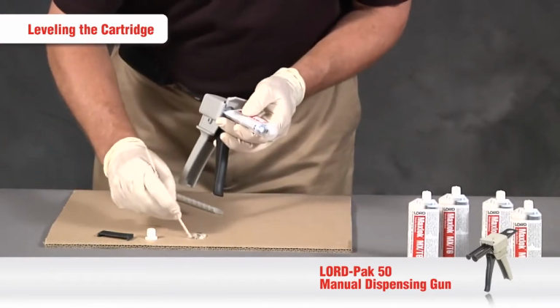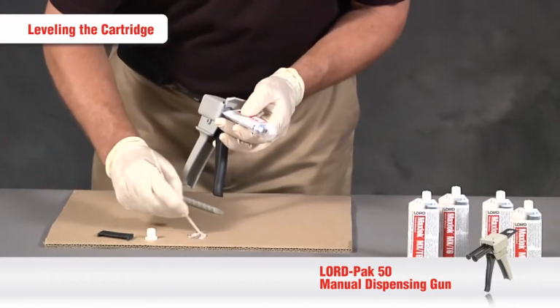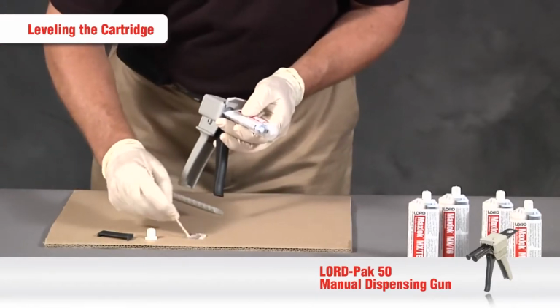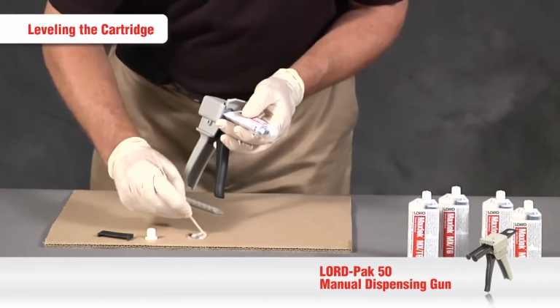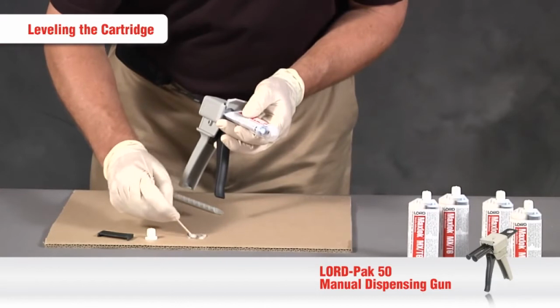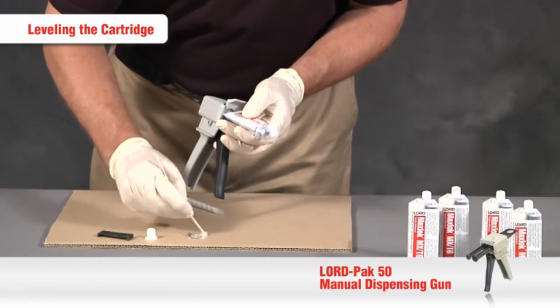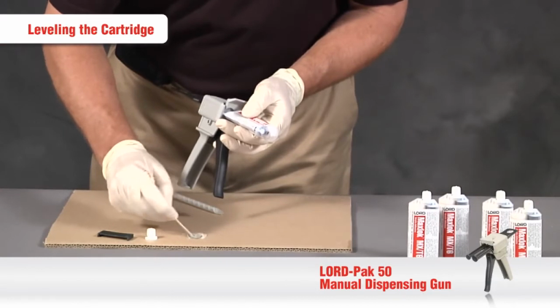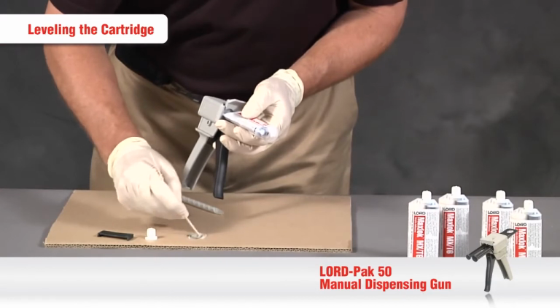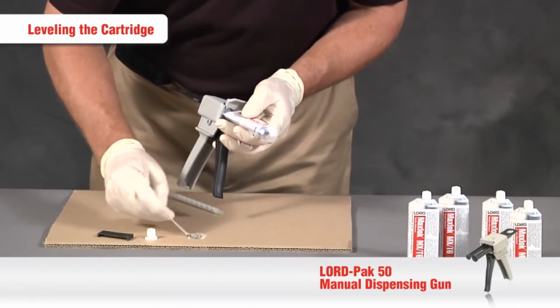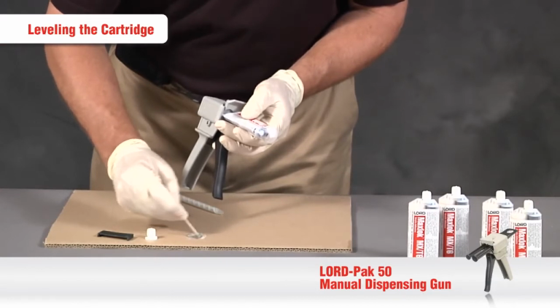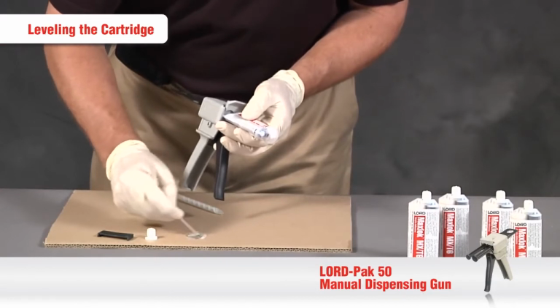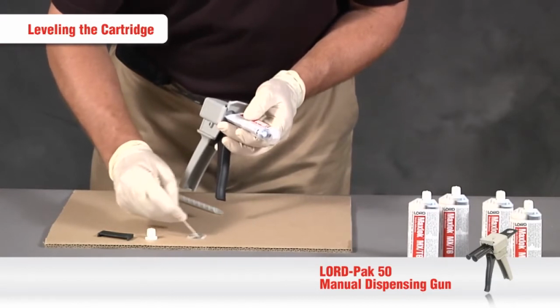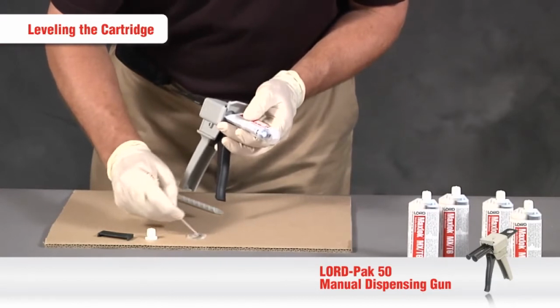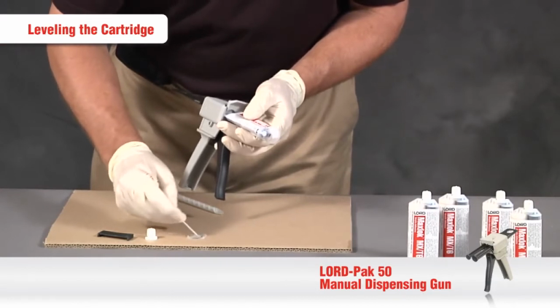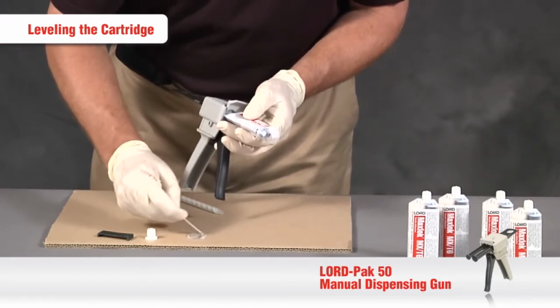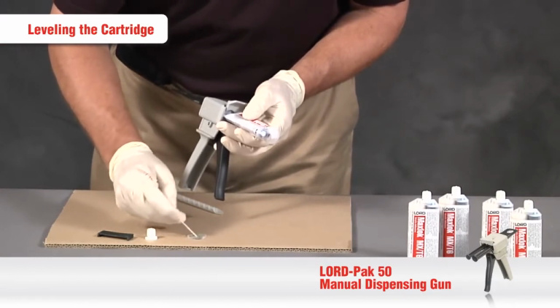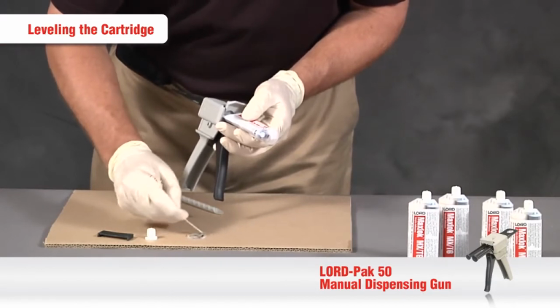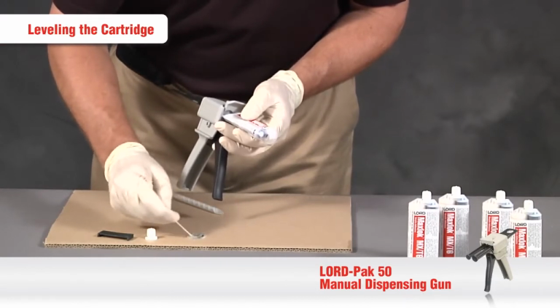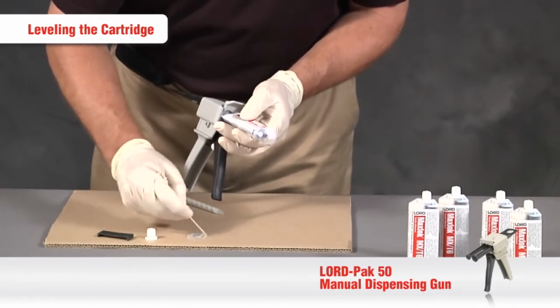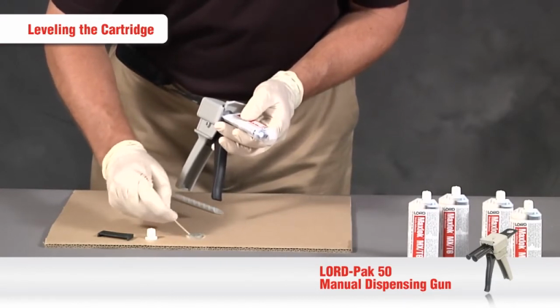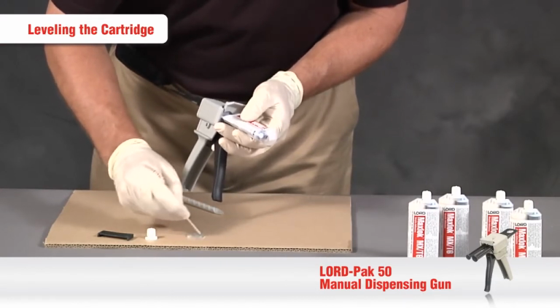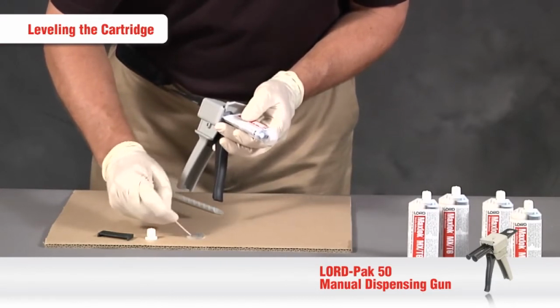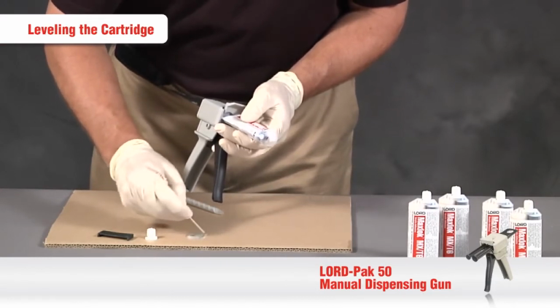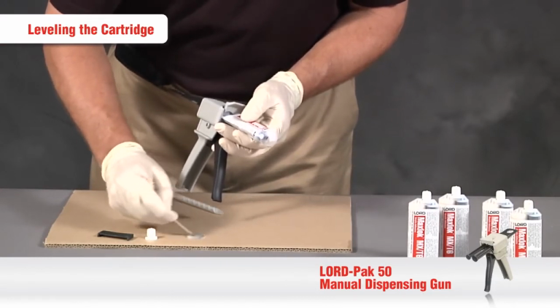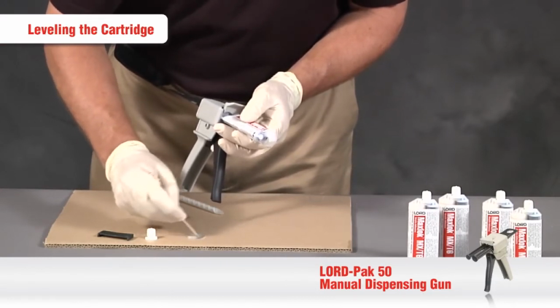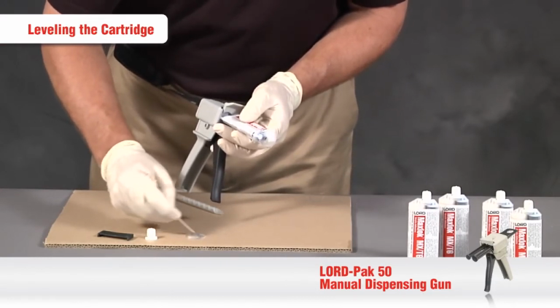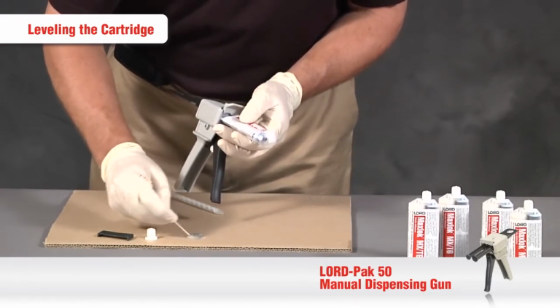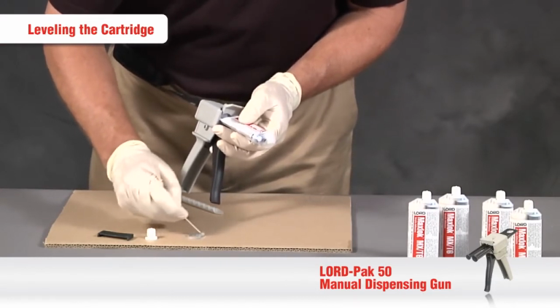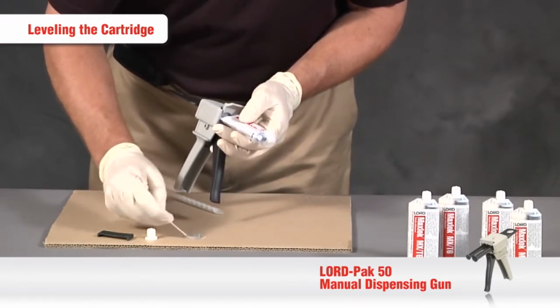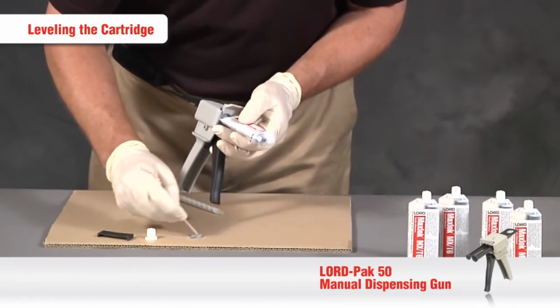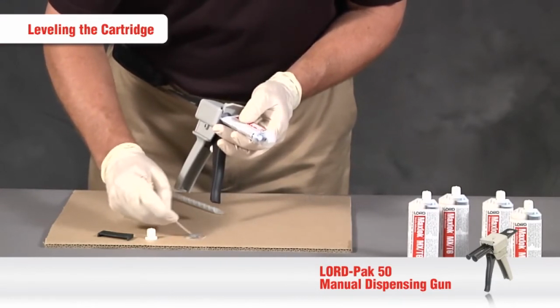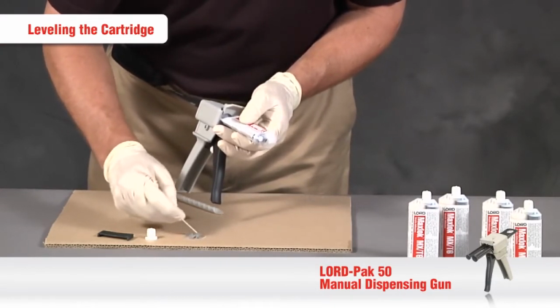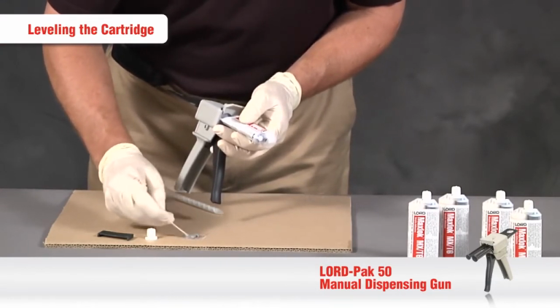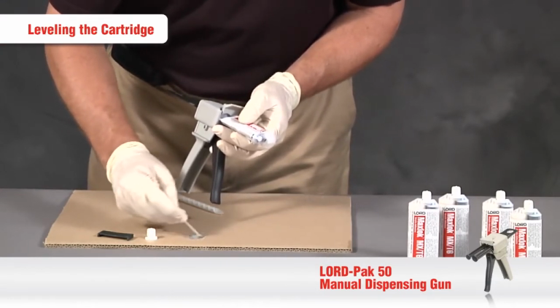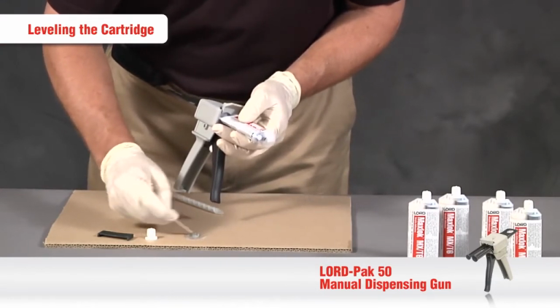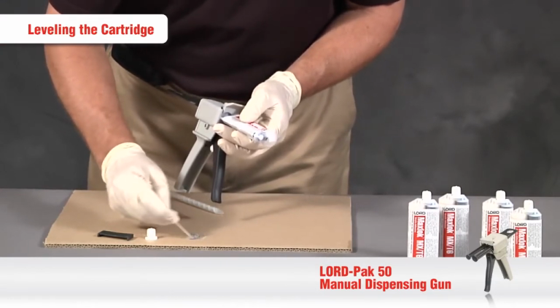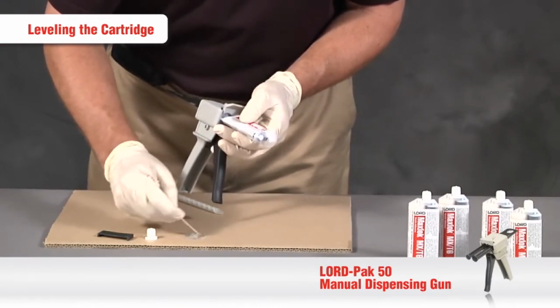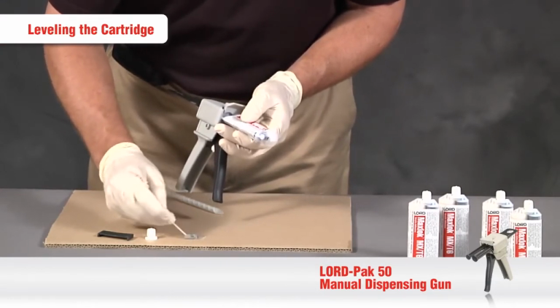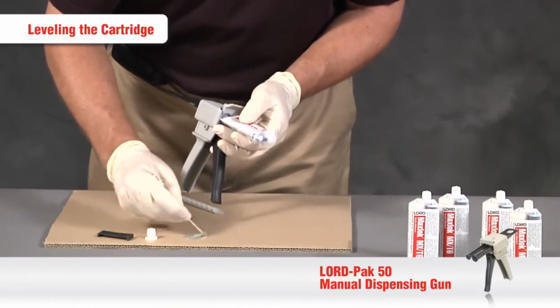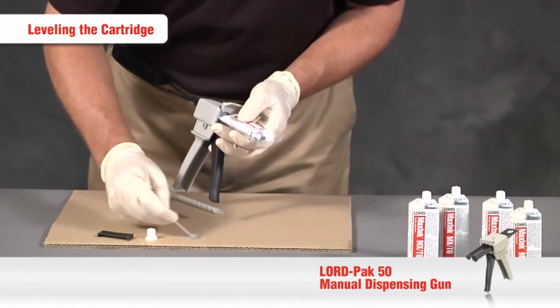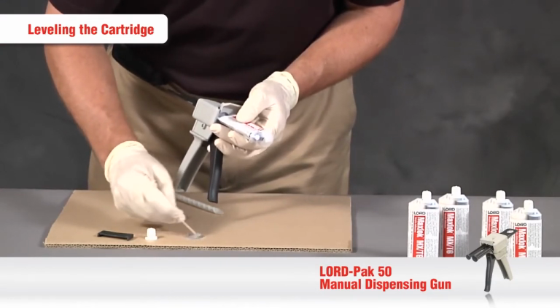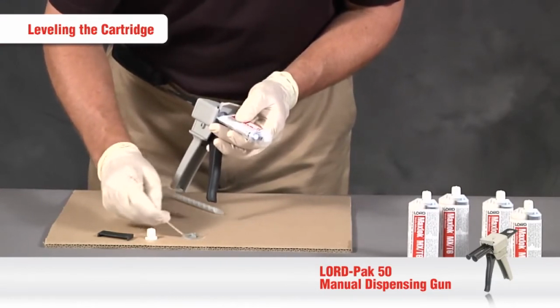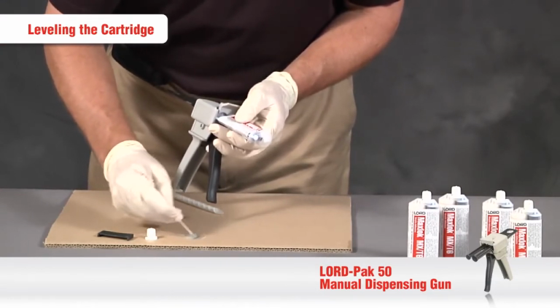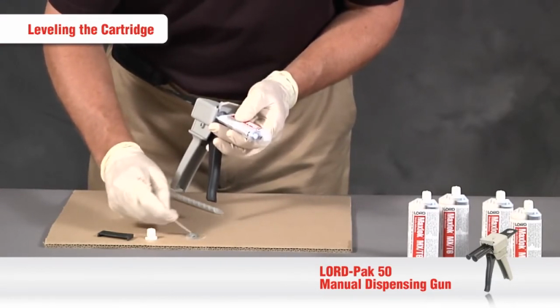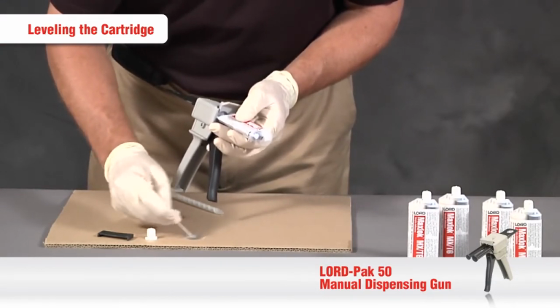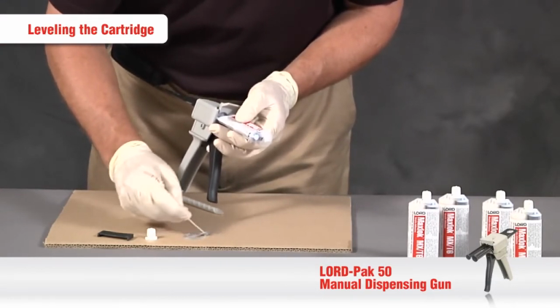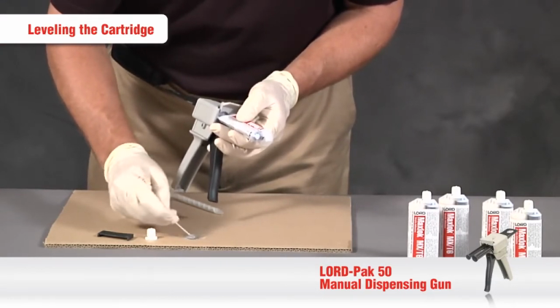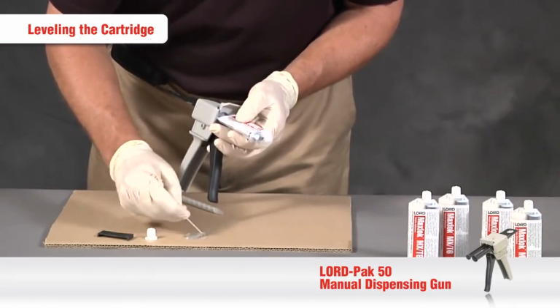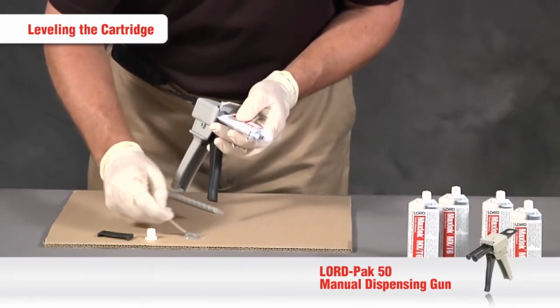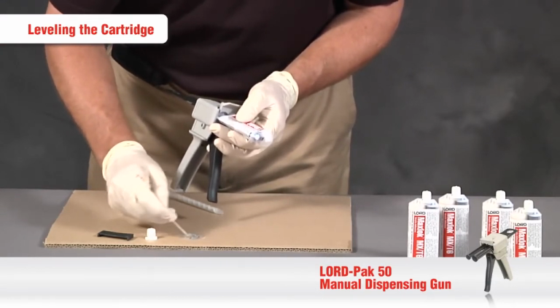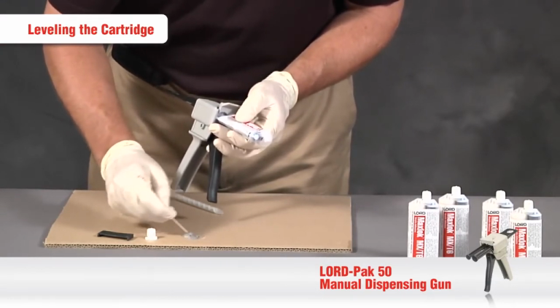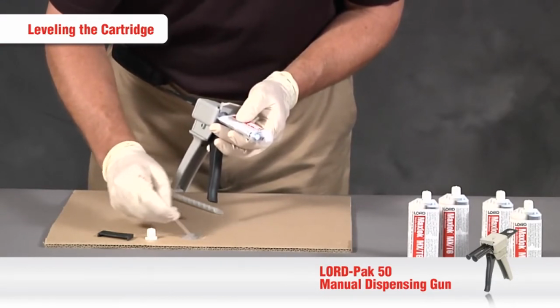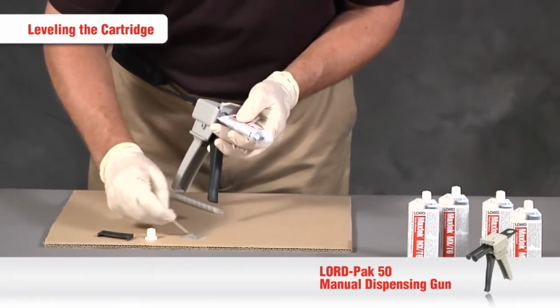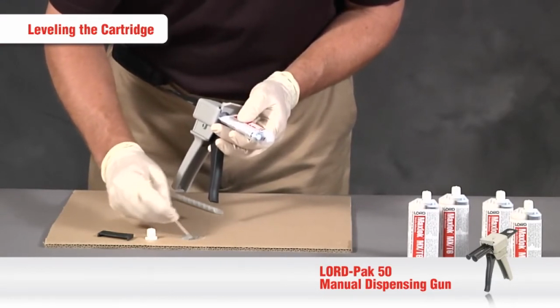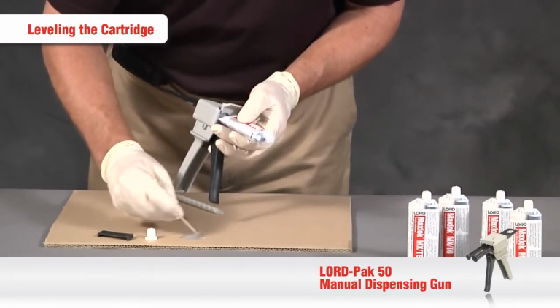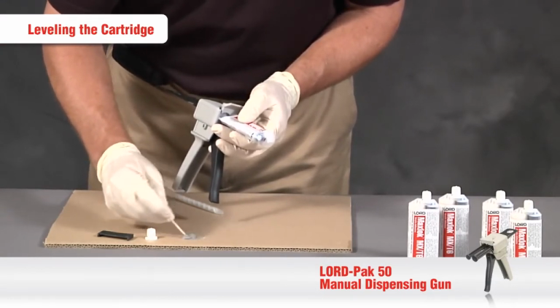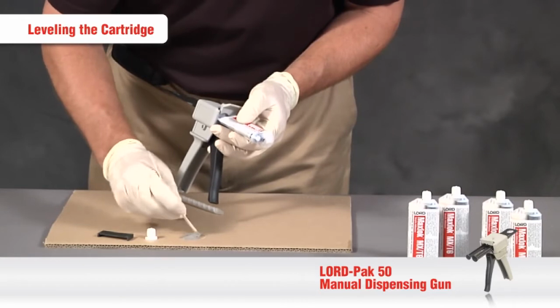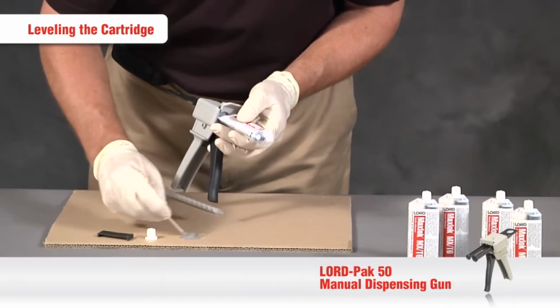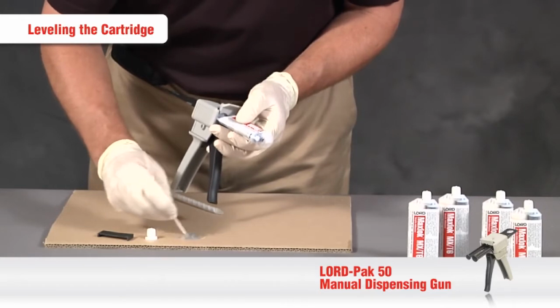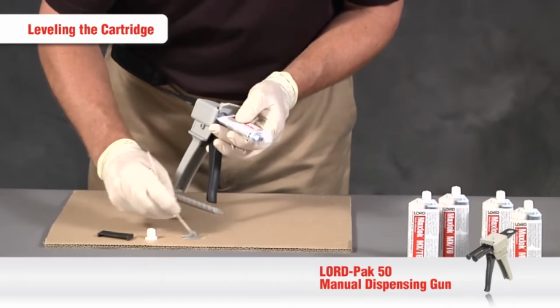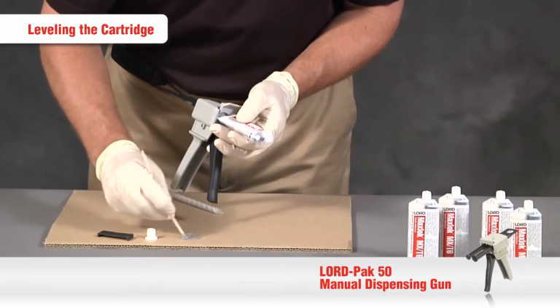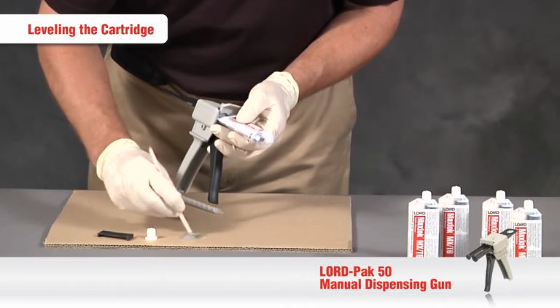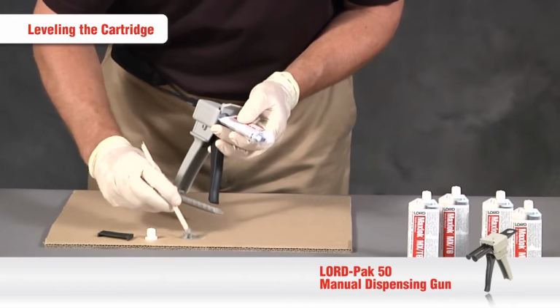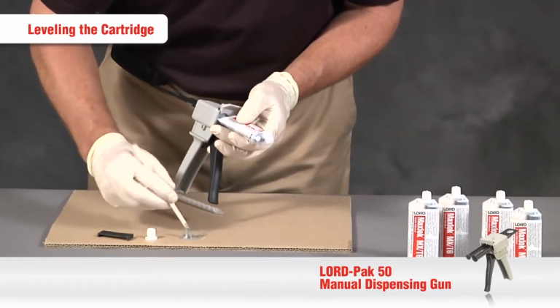Mix the adhesive in your cup or on the paper and let it cure, then dispose of it properly.